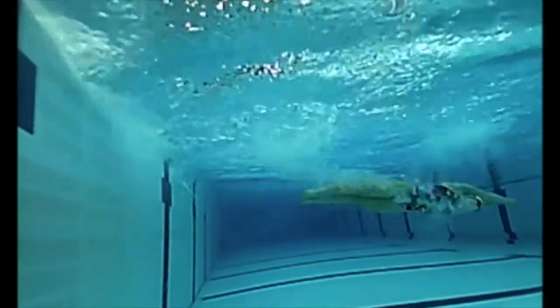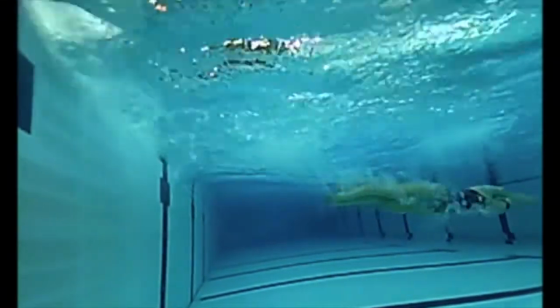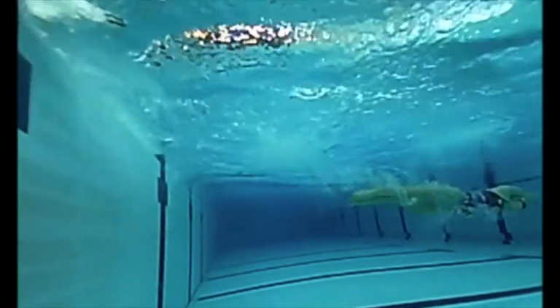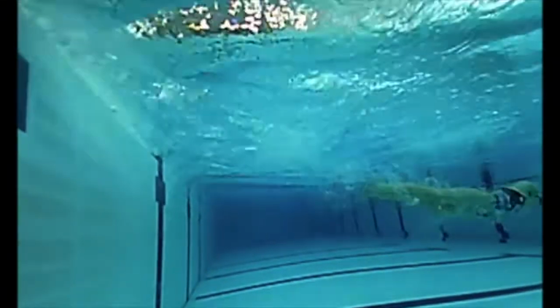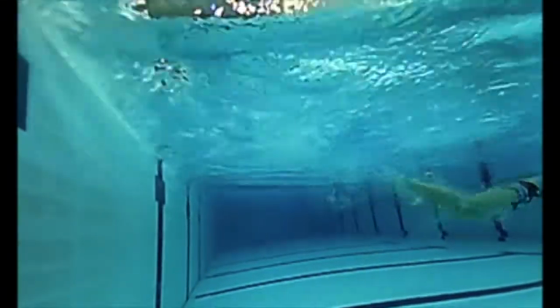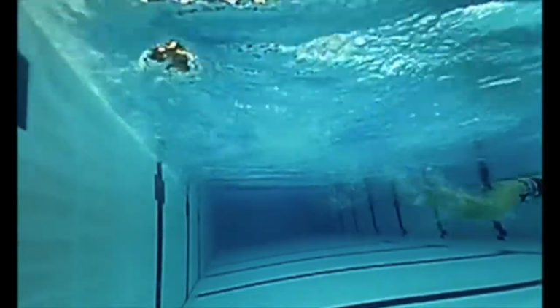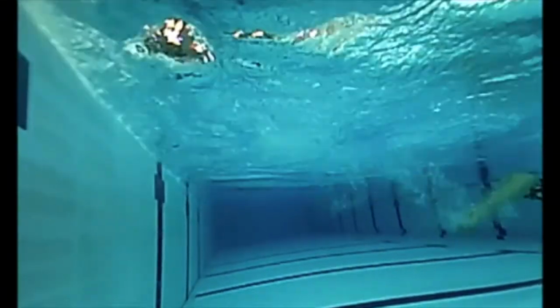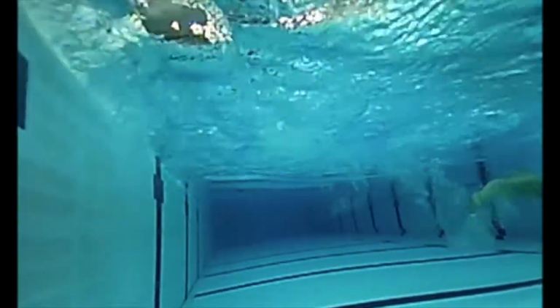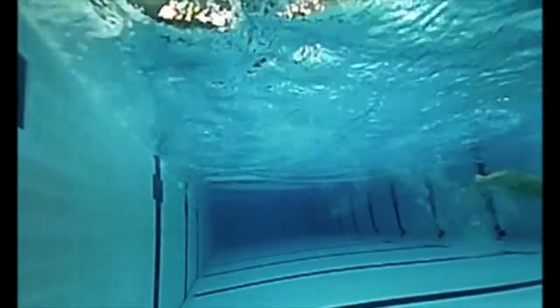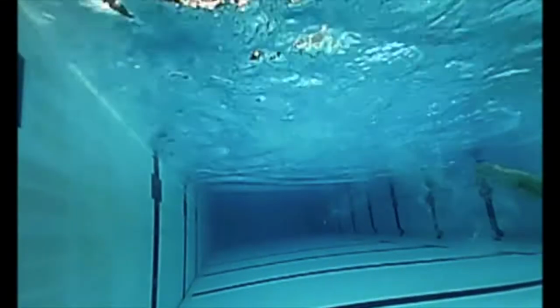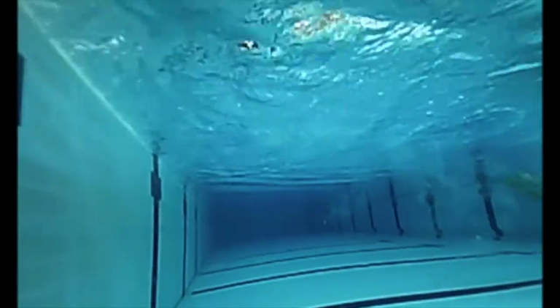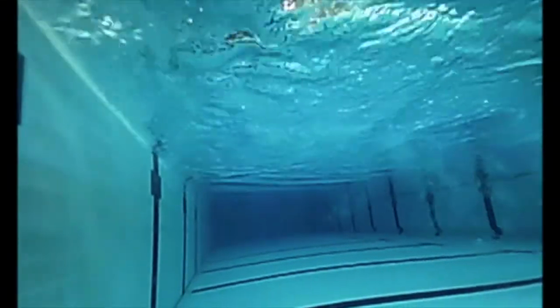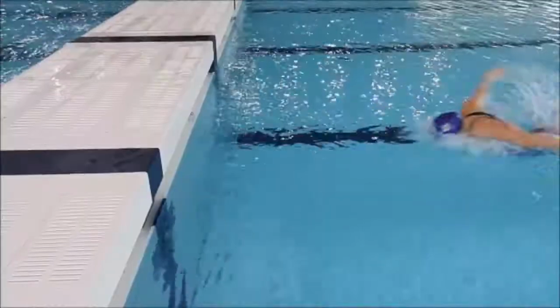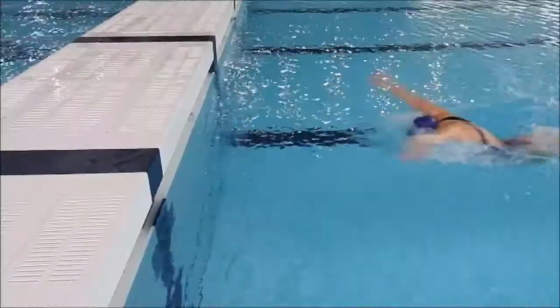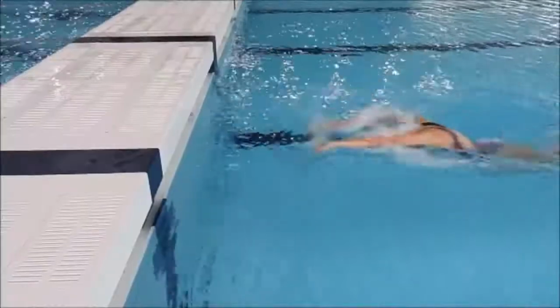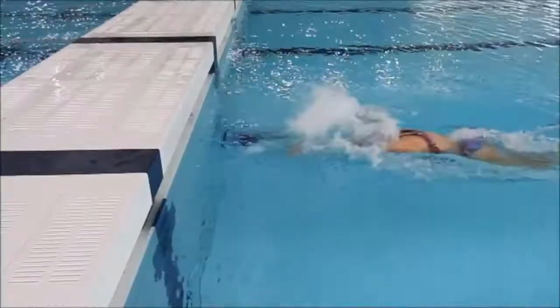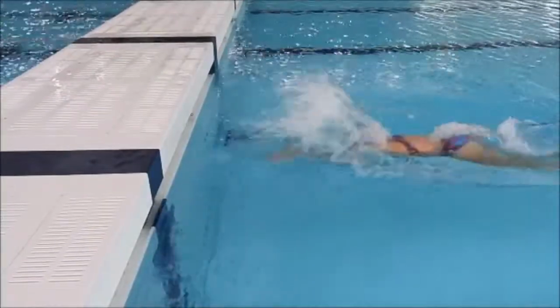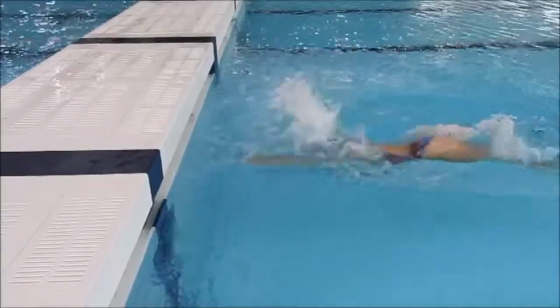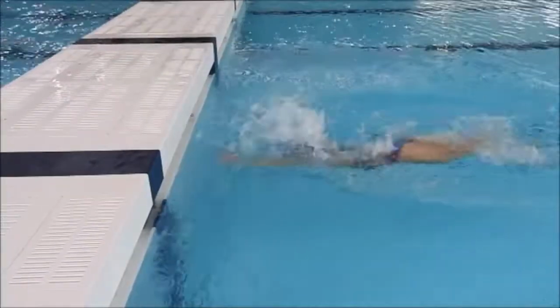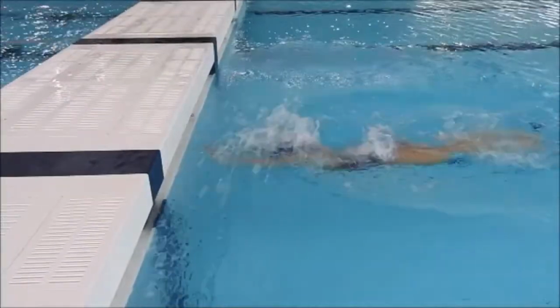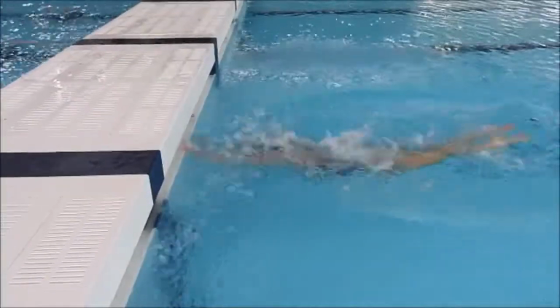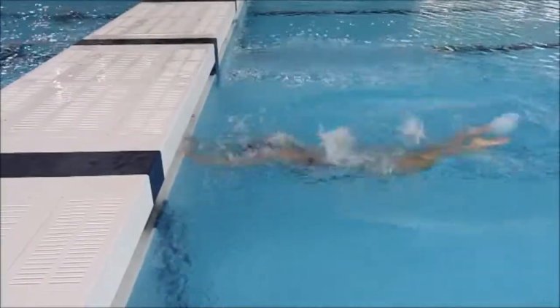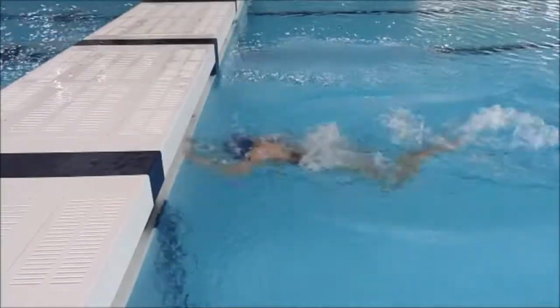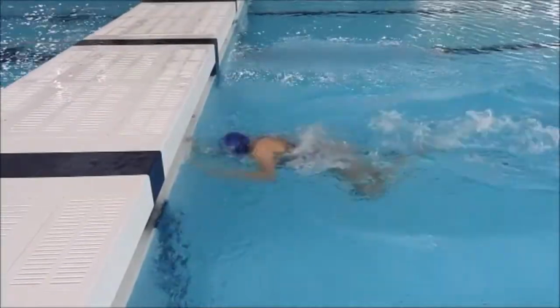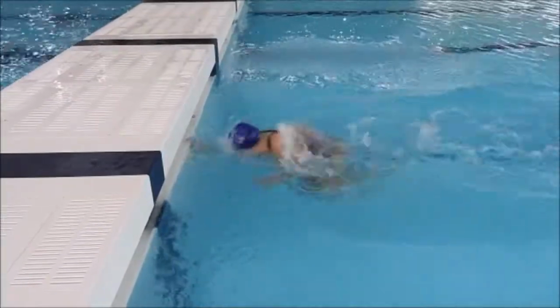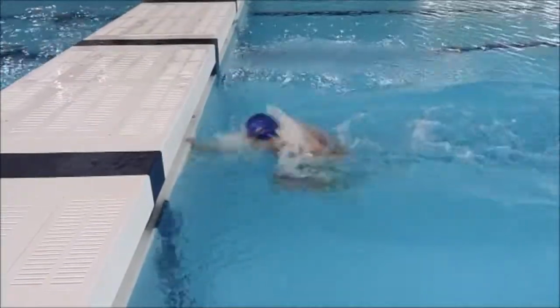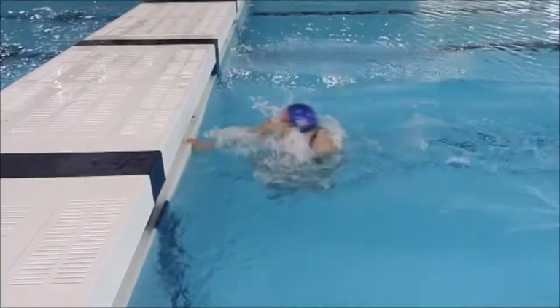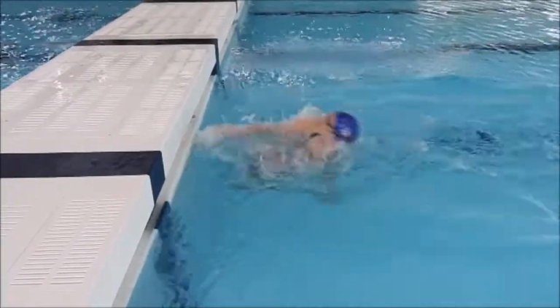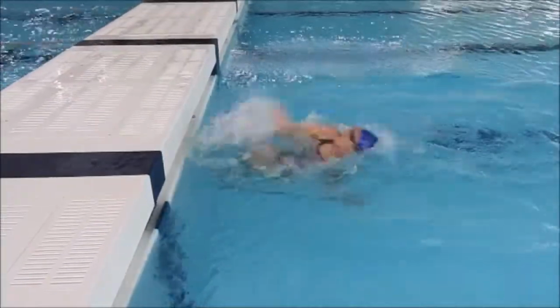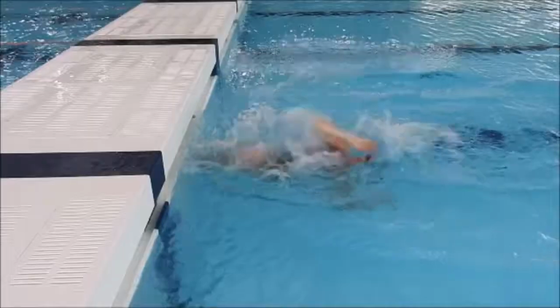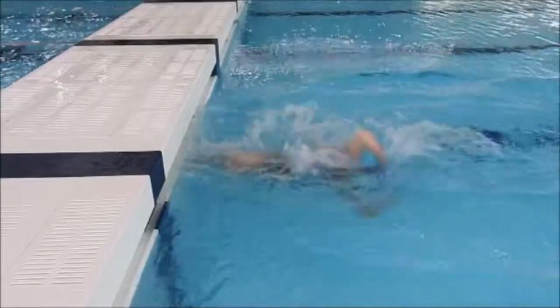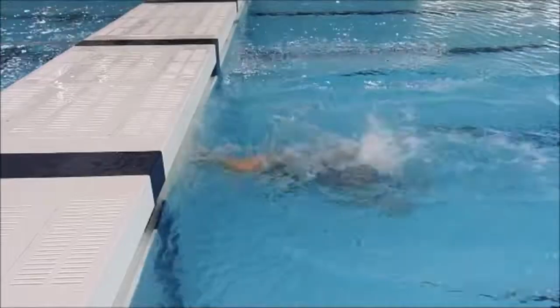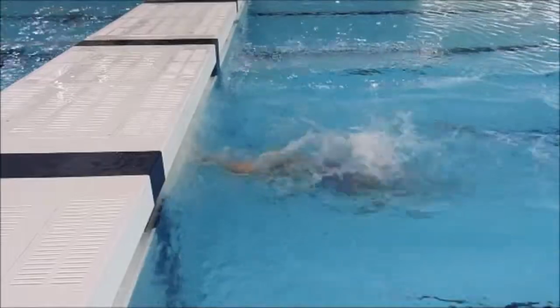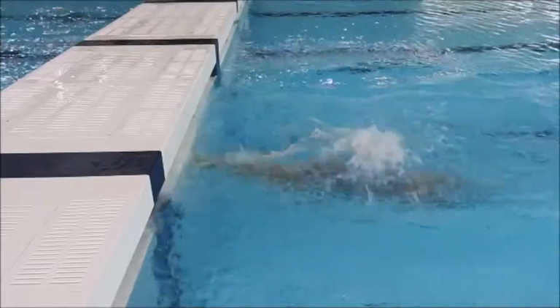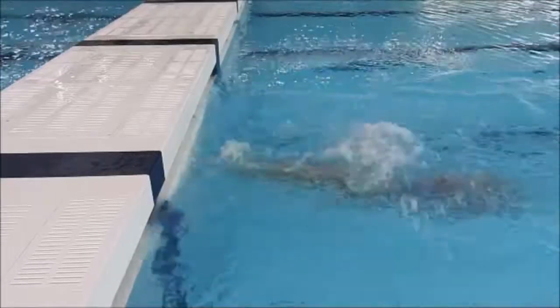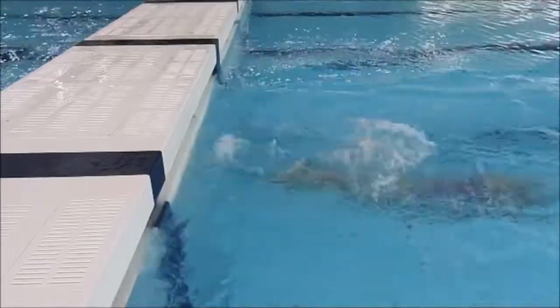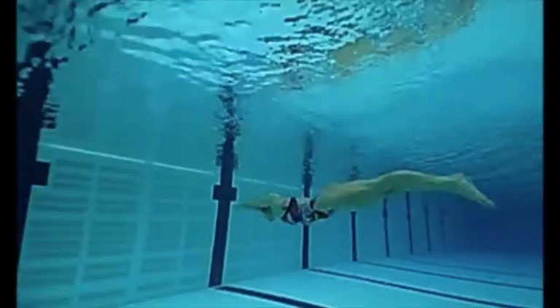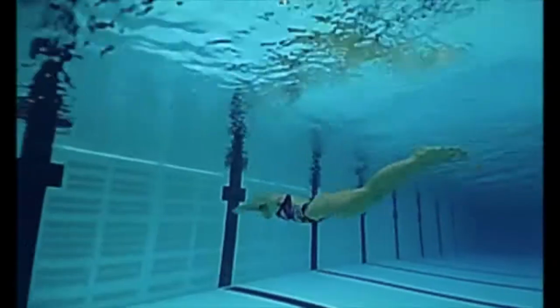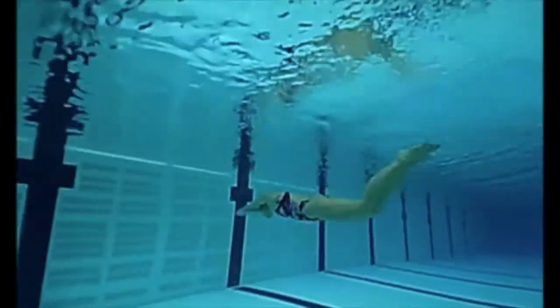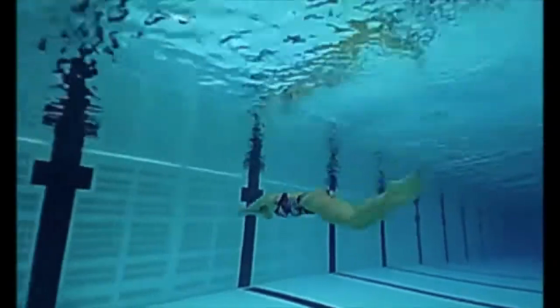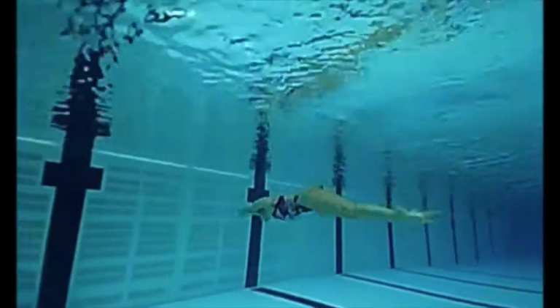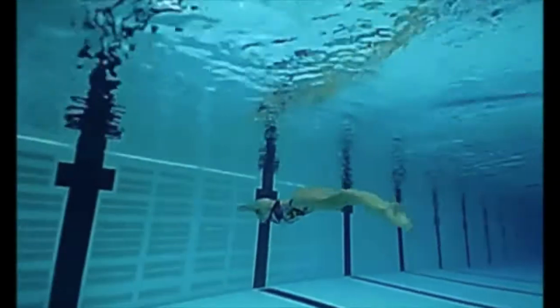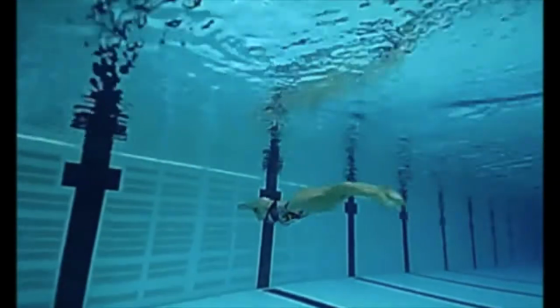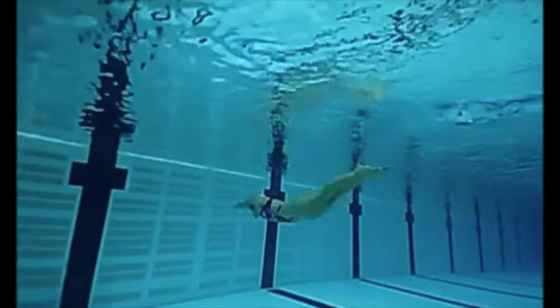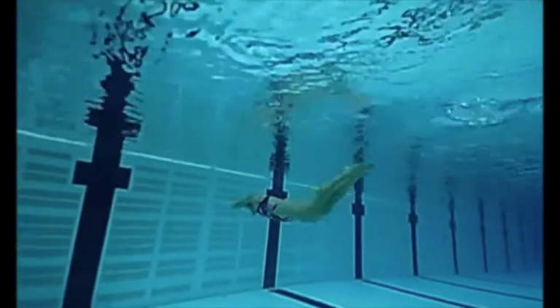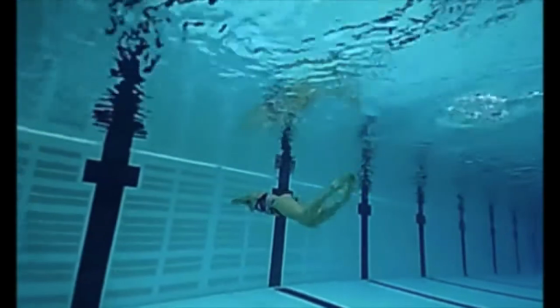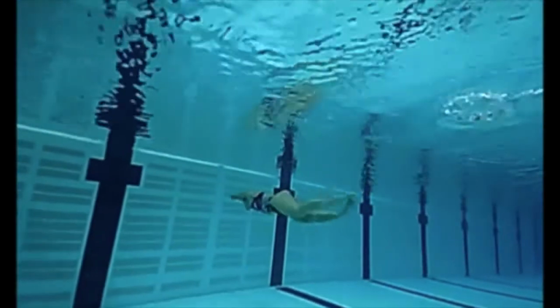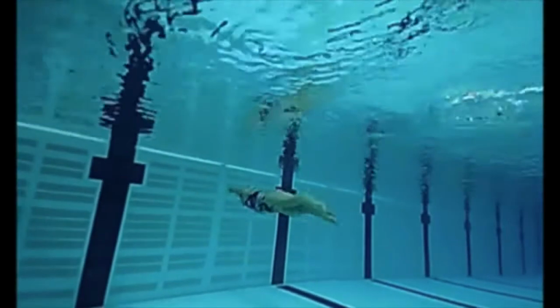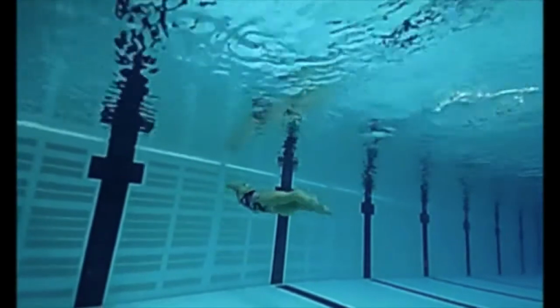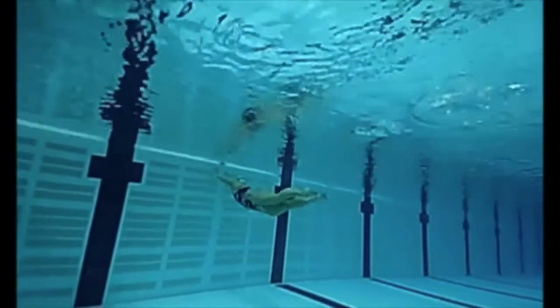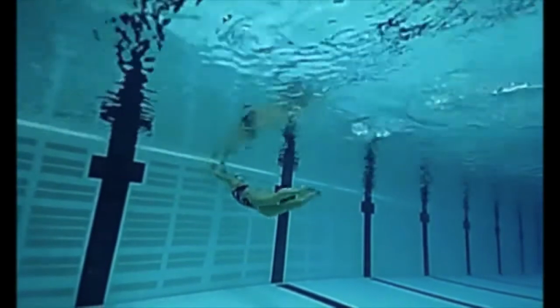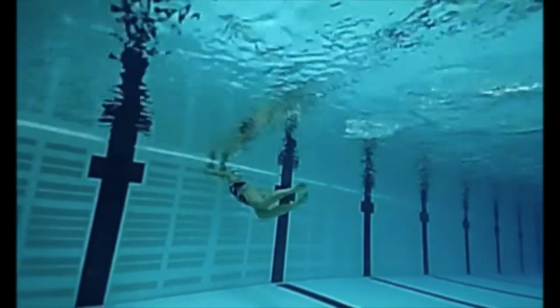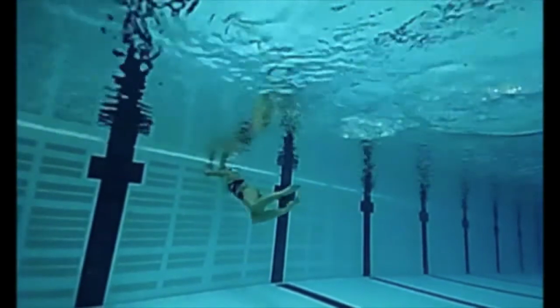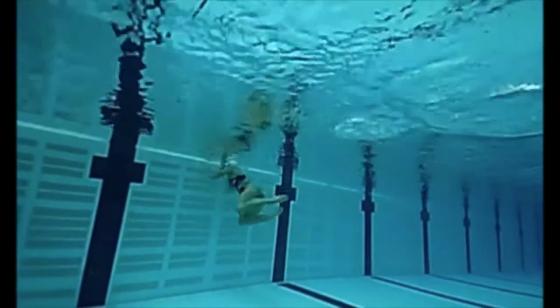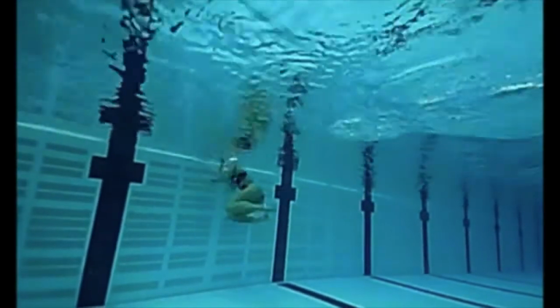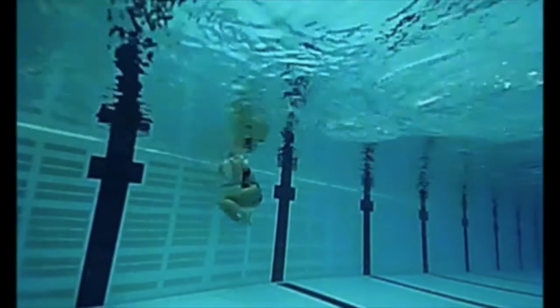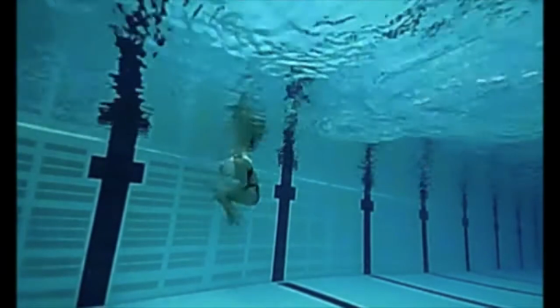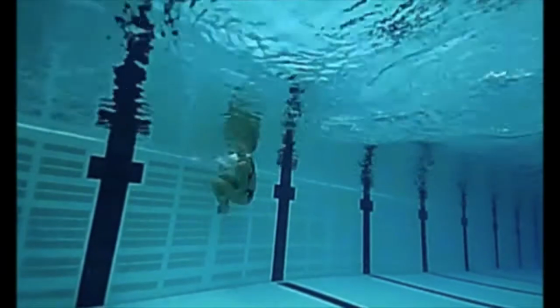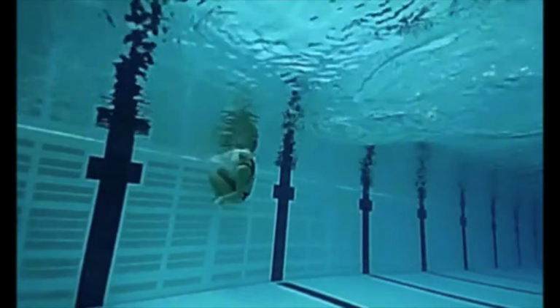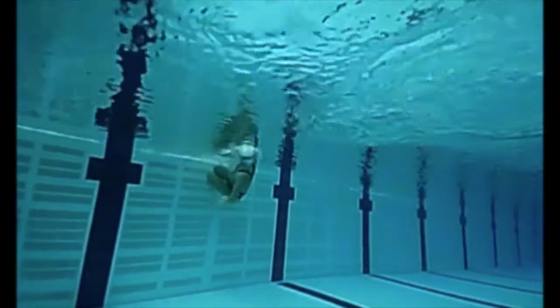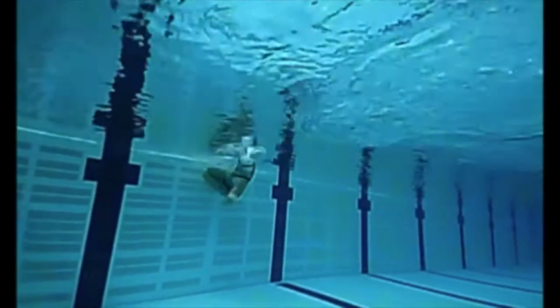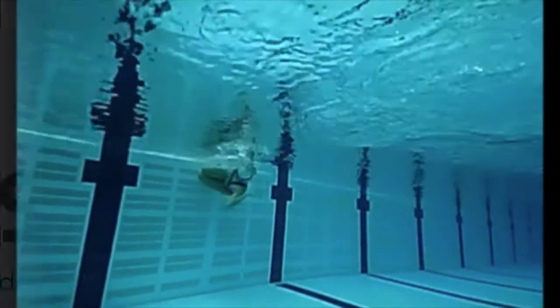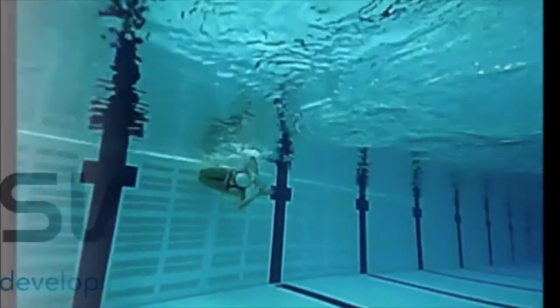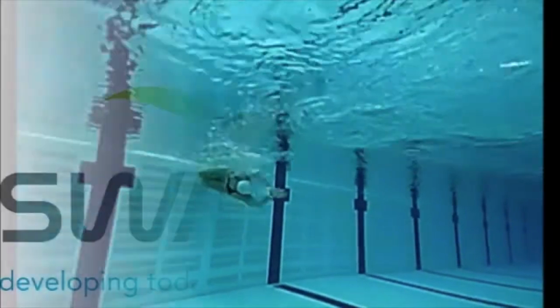Practicing your turns across a bit of a tunnel with the underwater pit is a great drill to get those turns fast for the short course season.